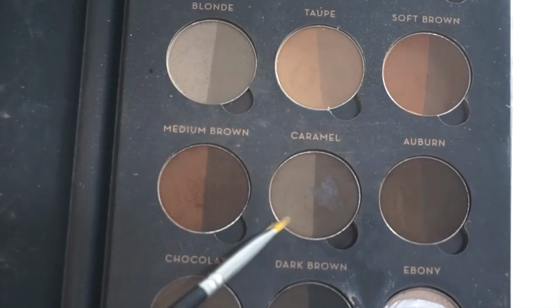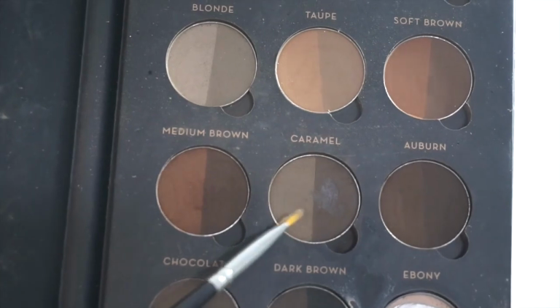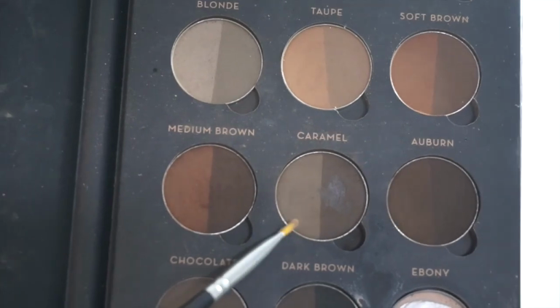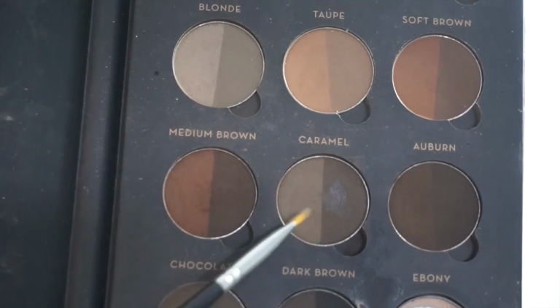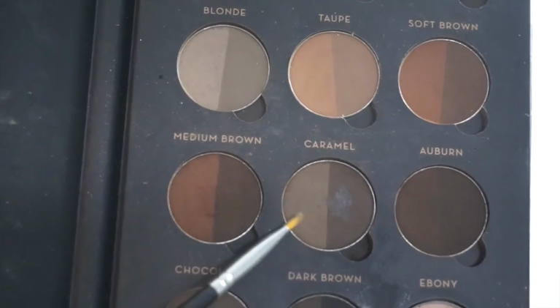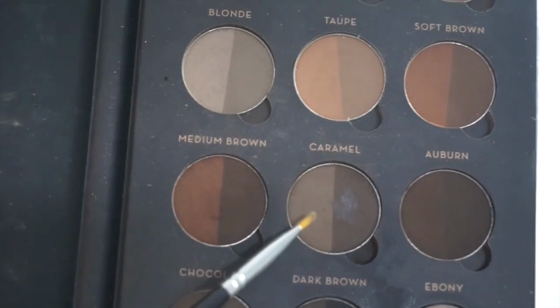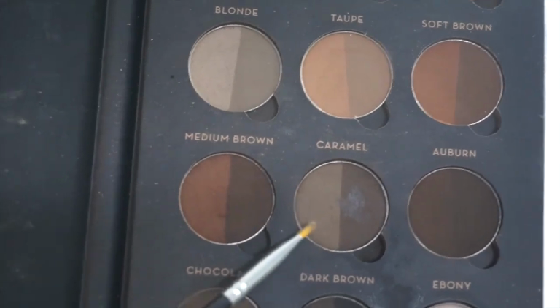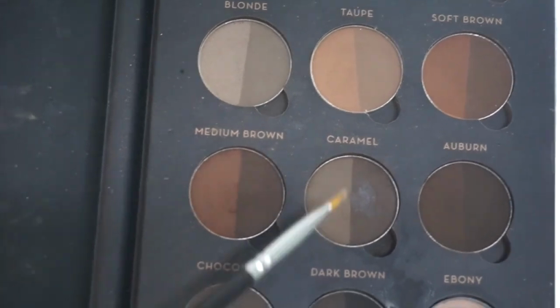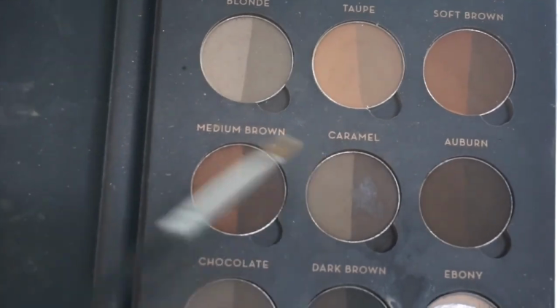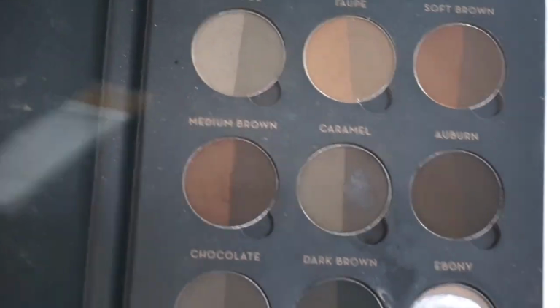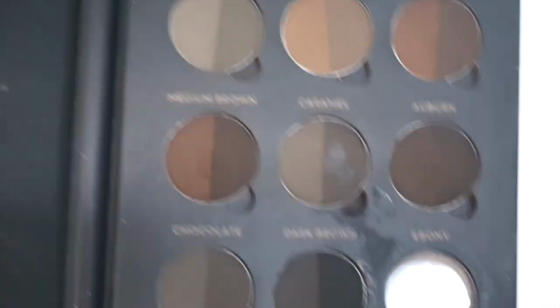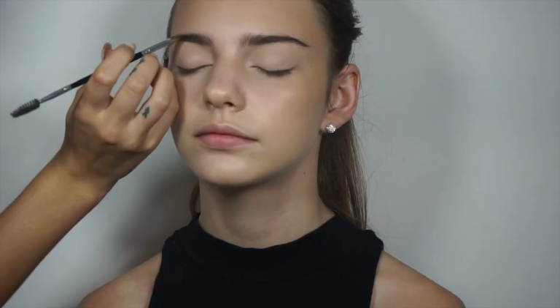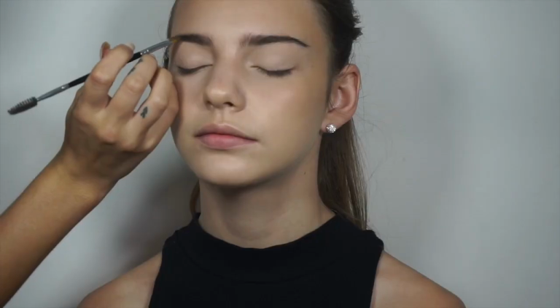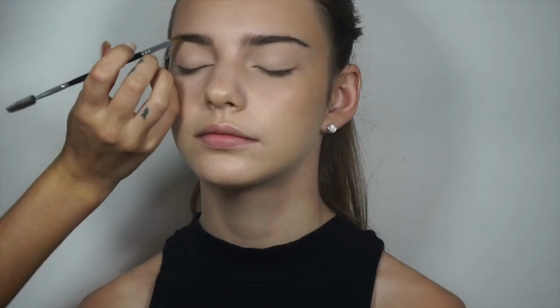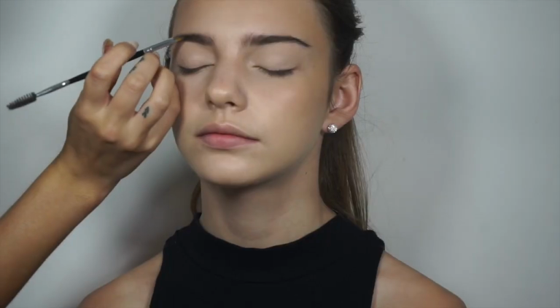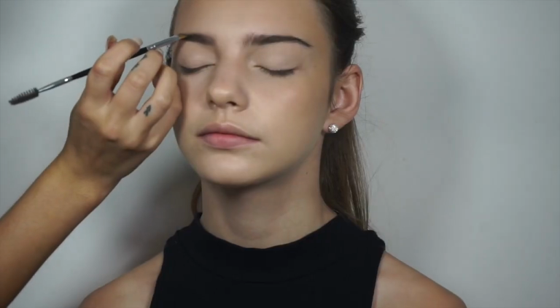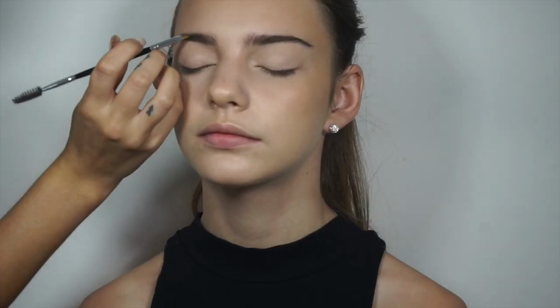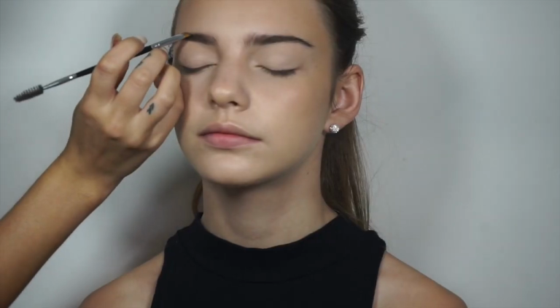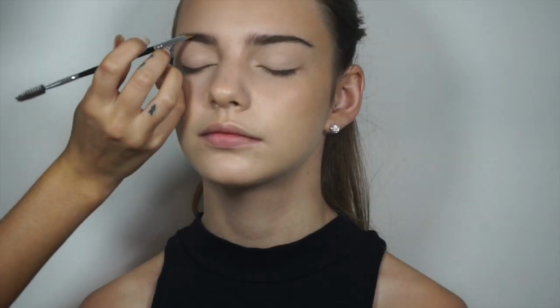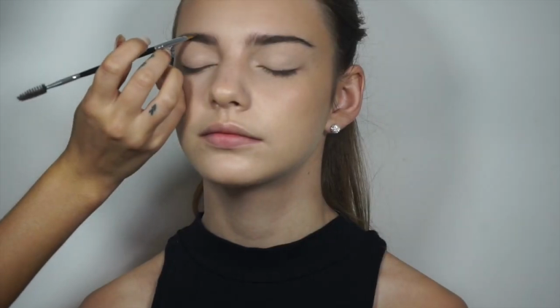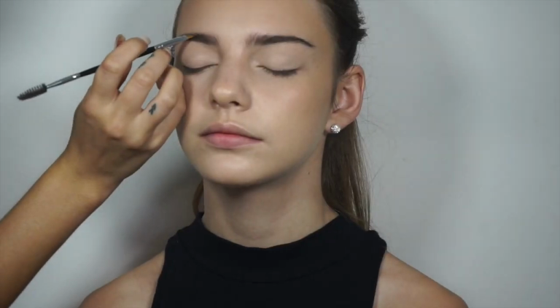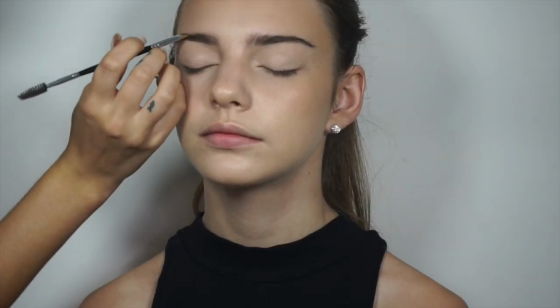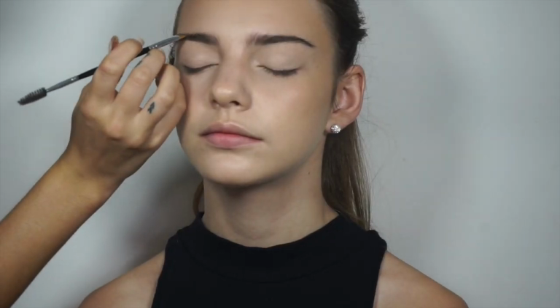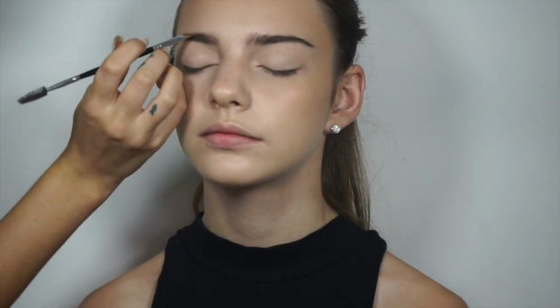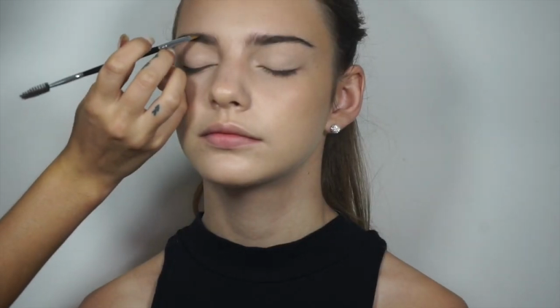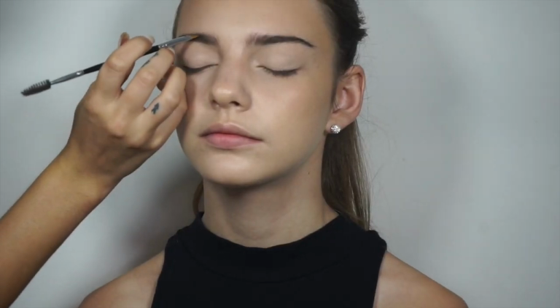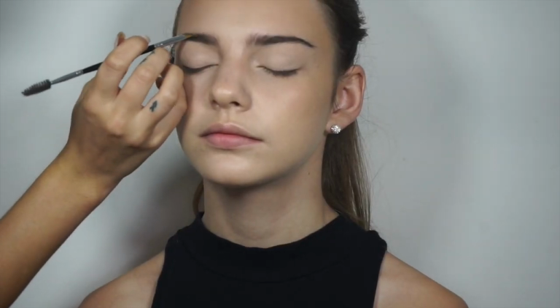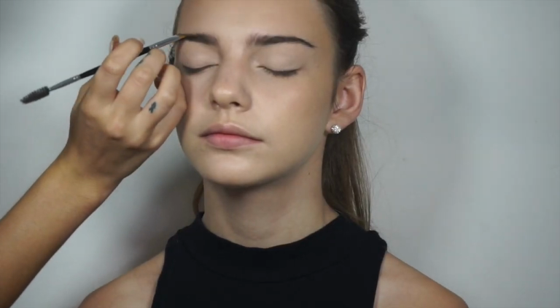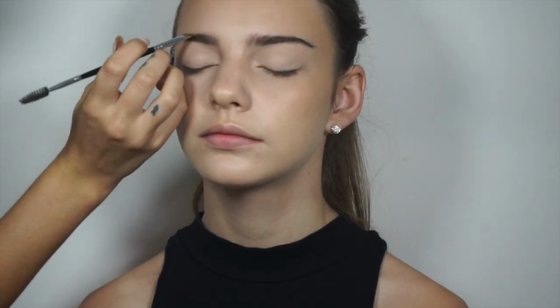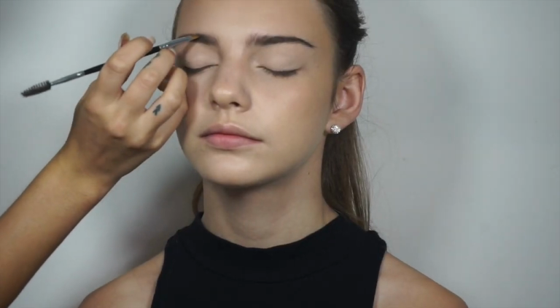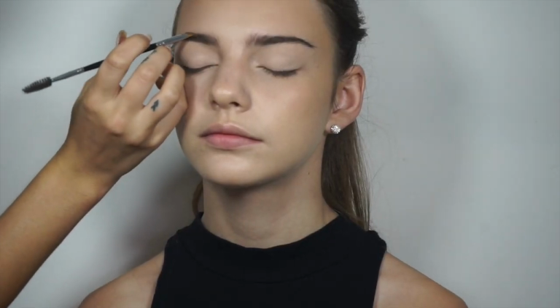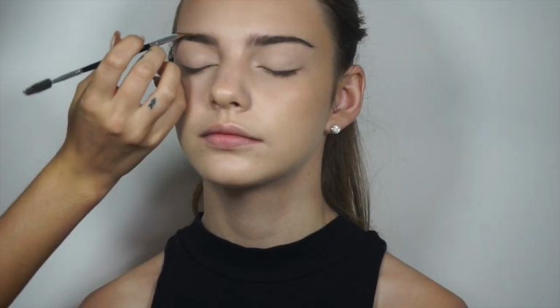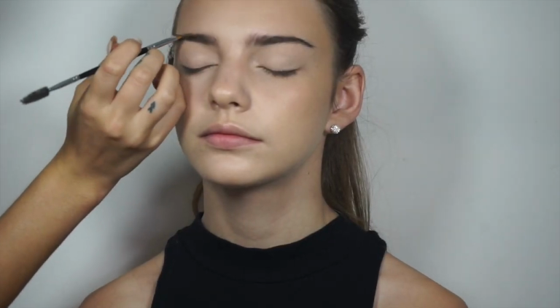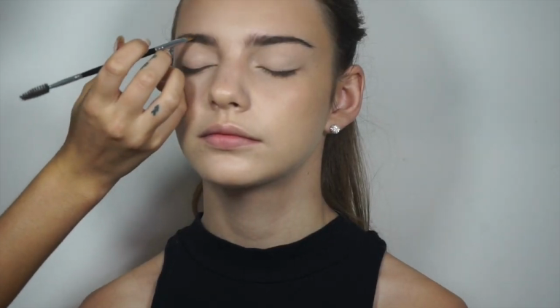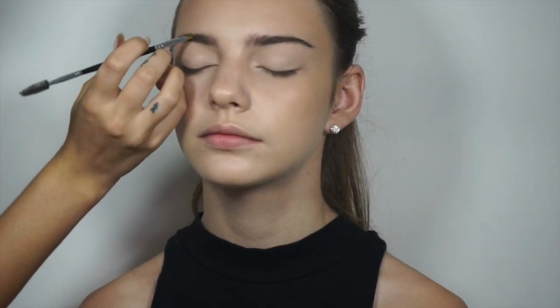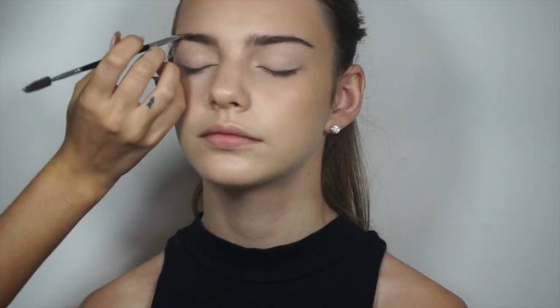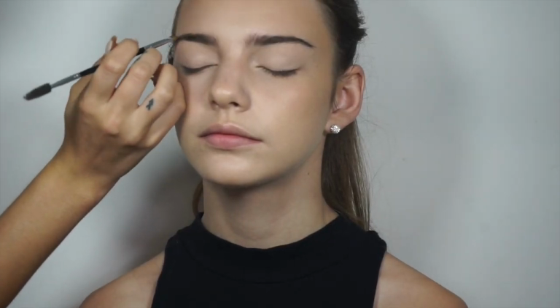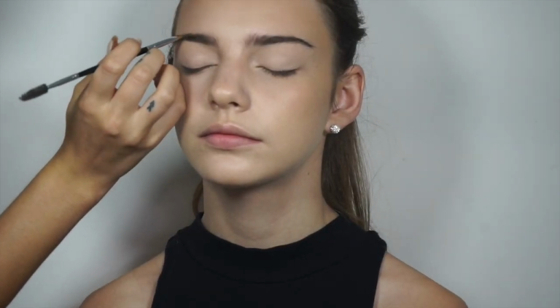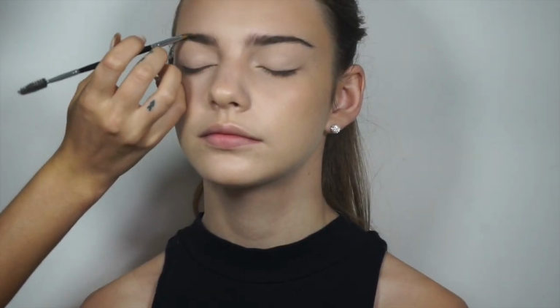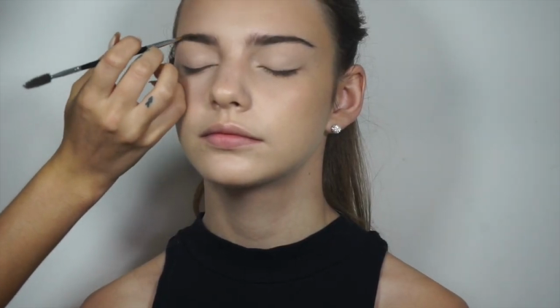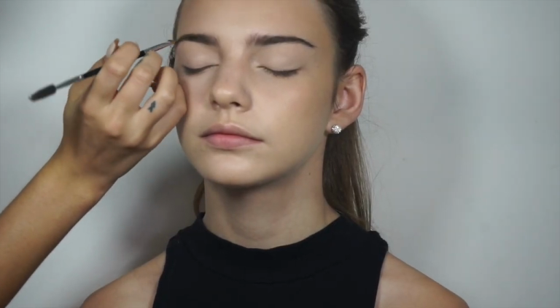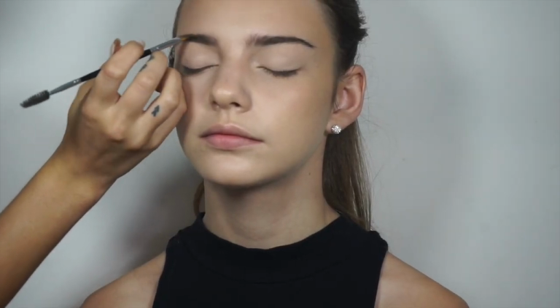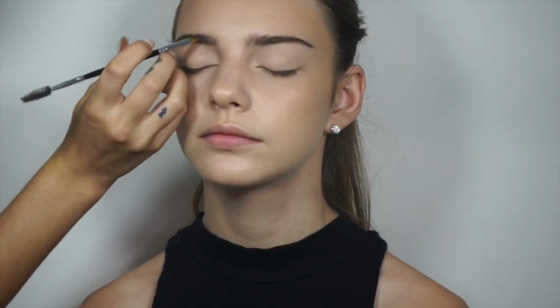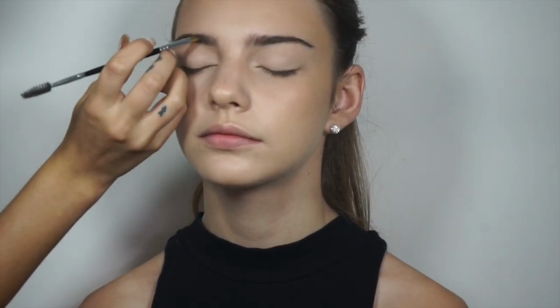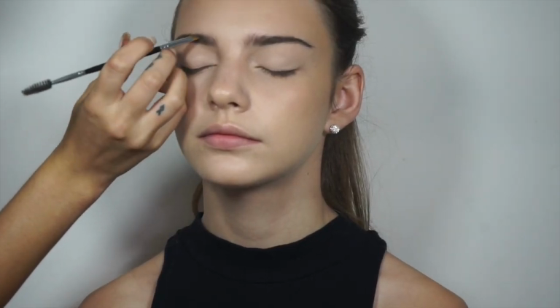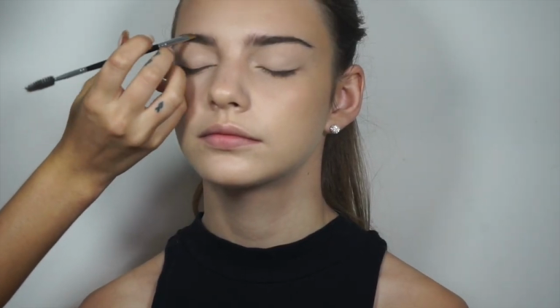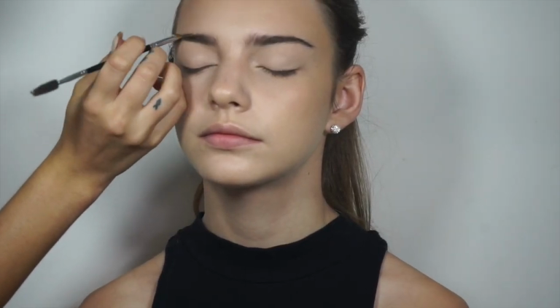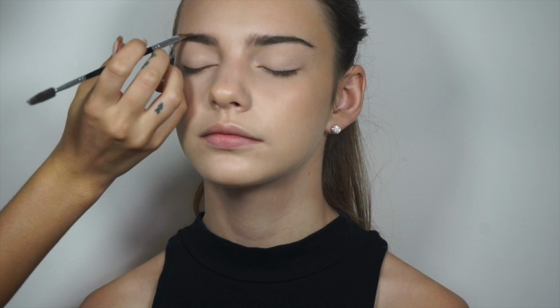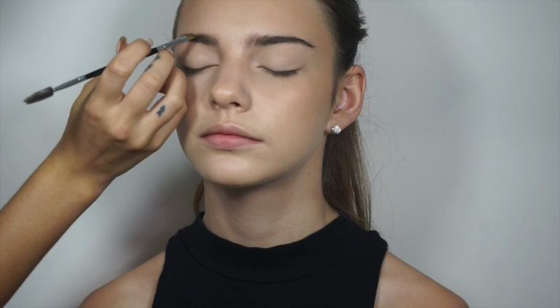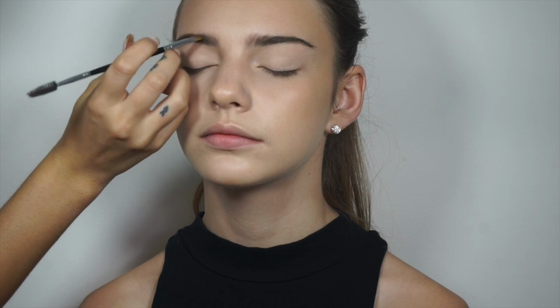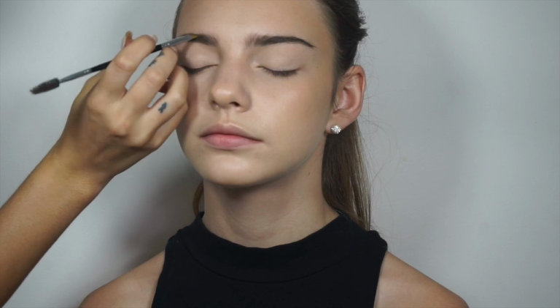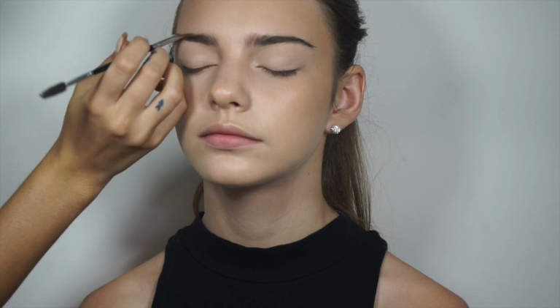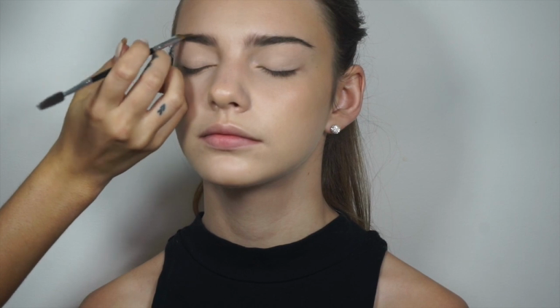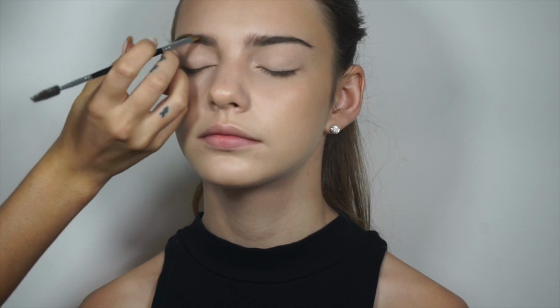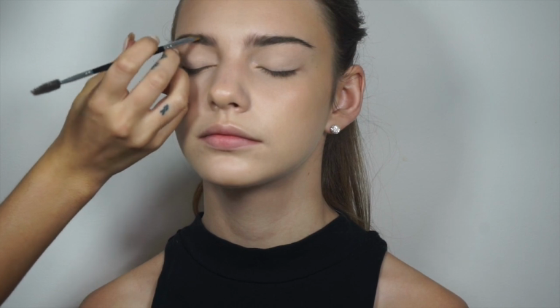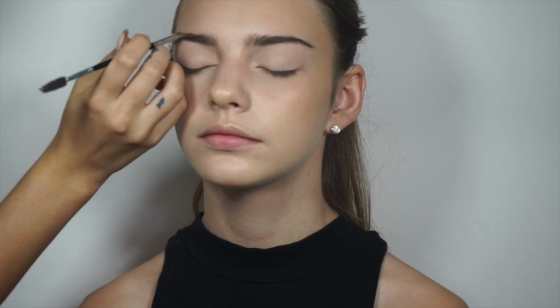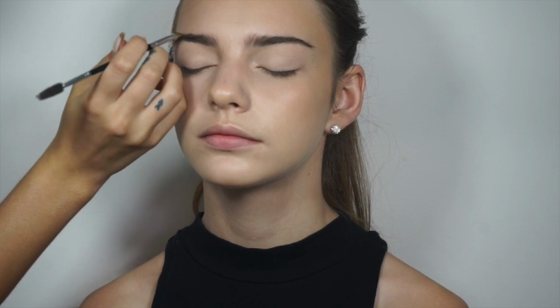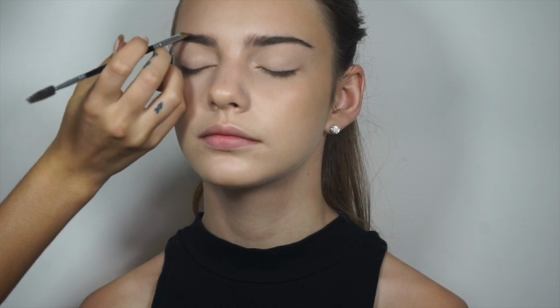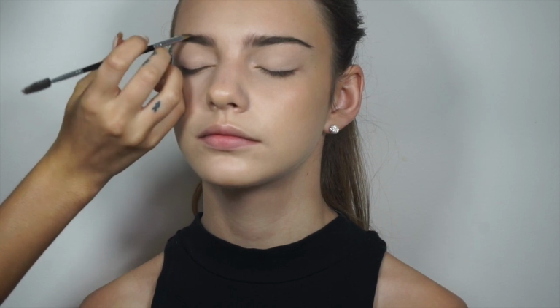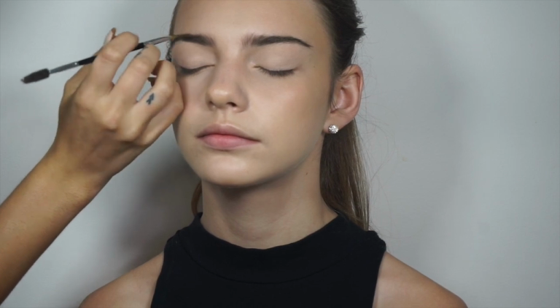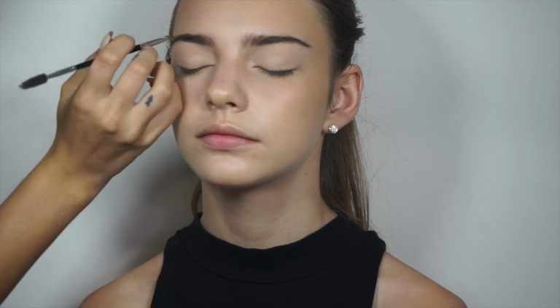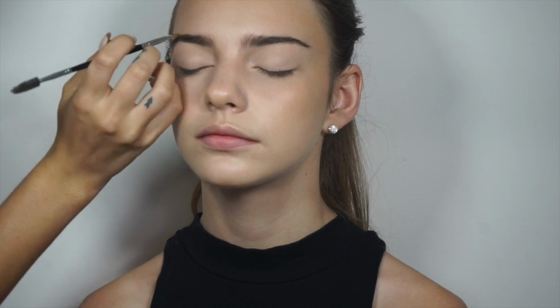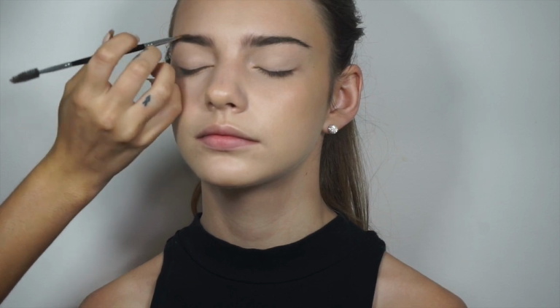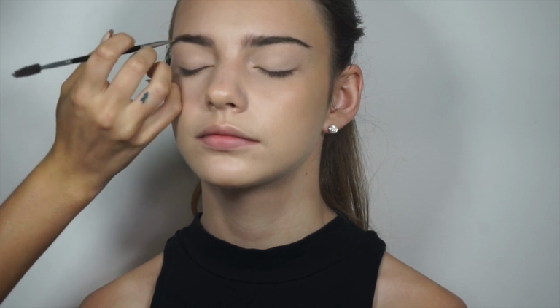So moving on to brows, I'm just using a little bit of dark brown by Anastasia Beverly Hills just to fill in the brows lightly and just create a little bit of definition.